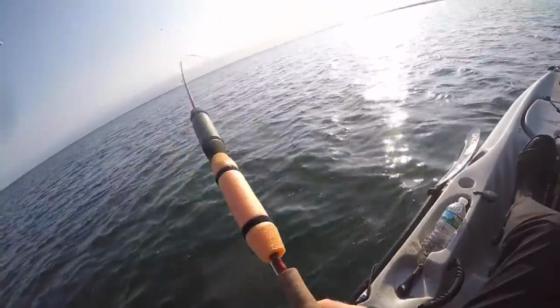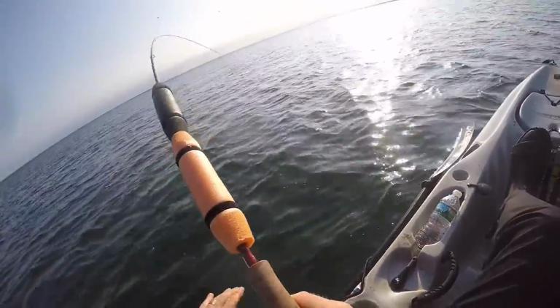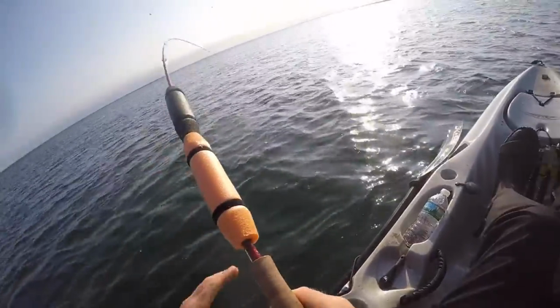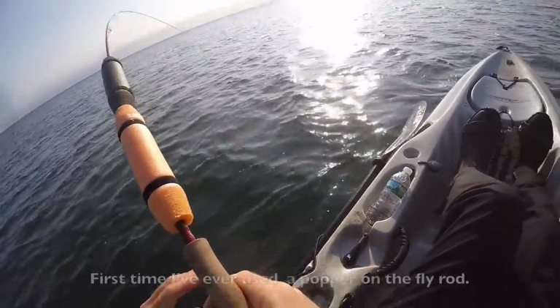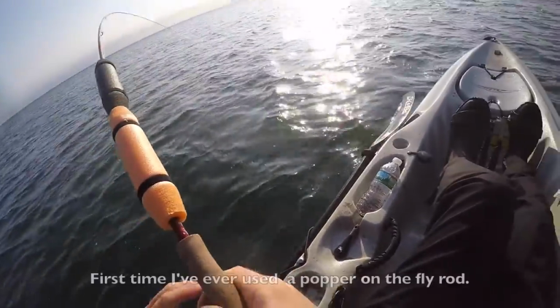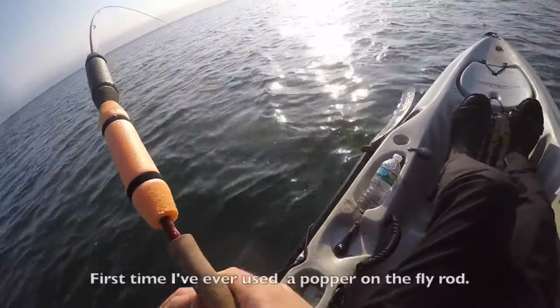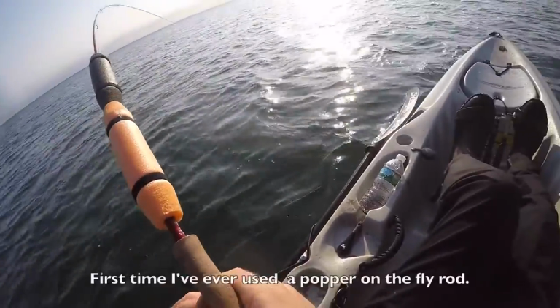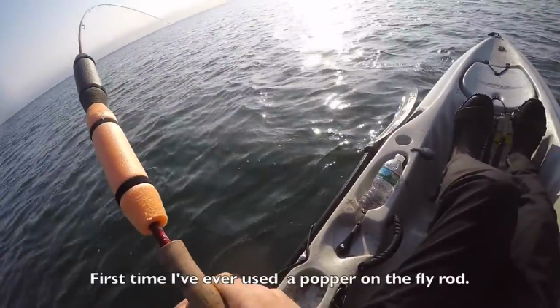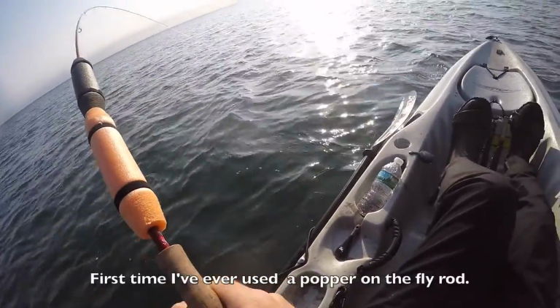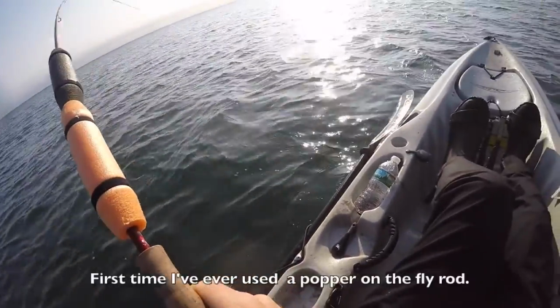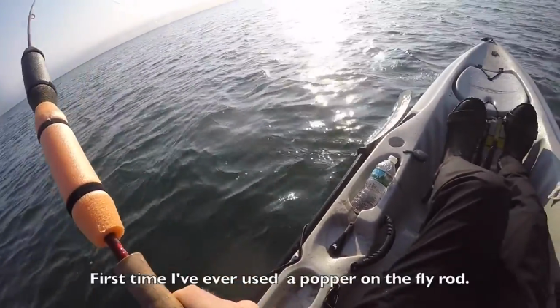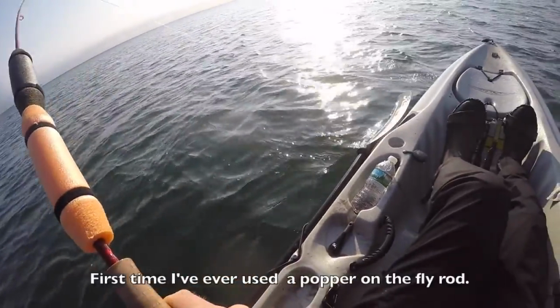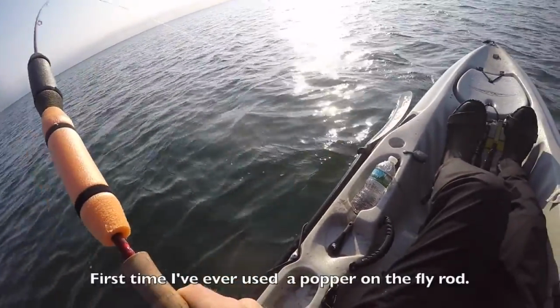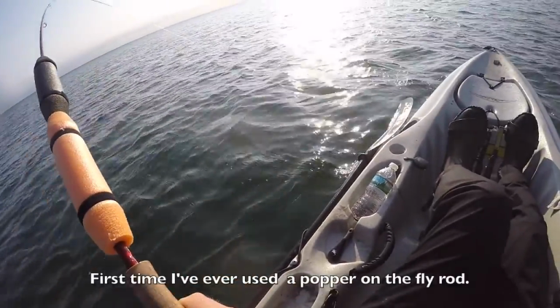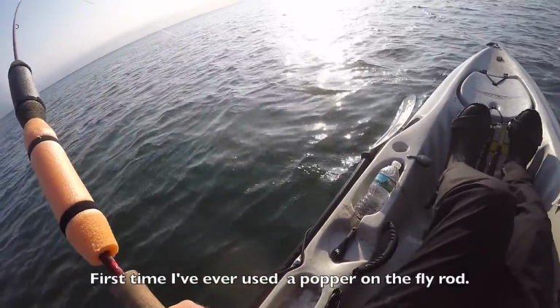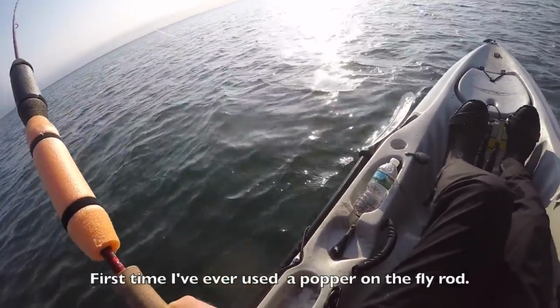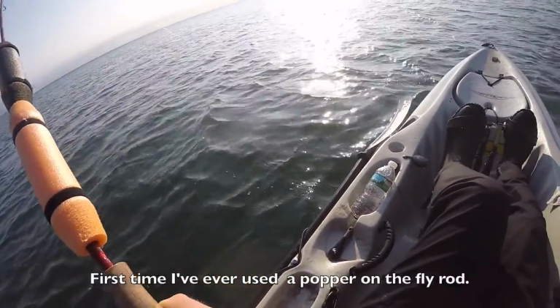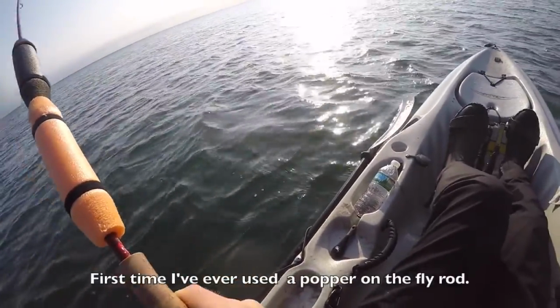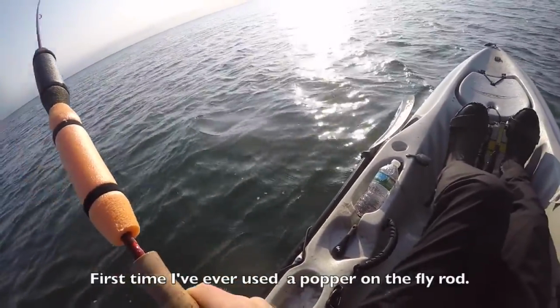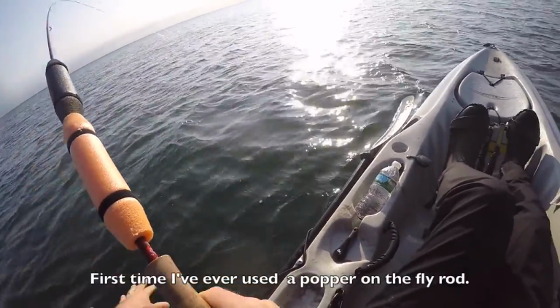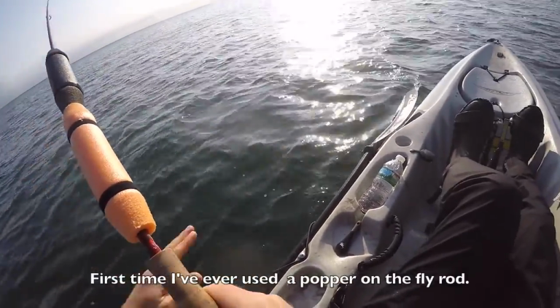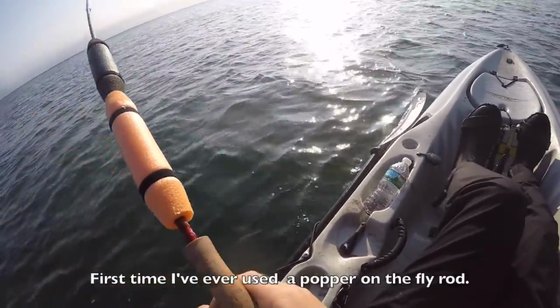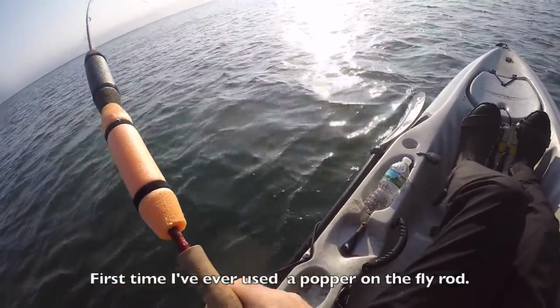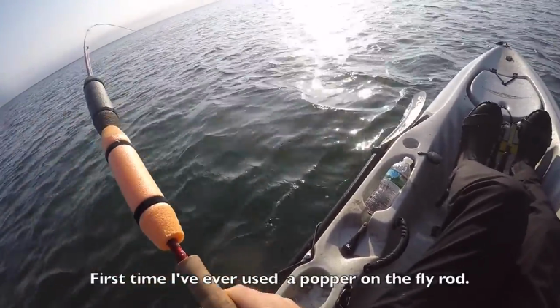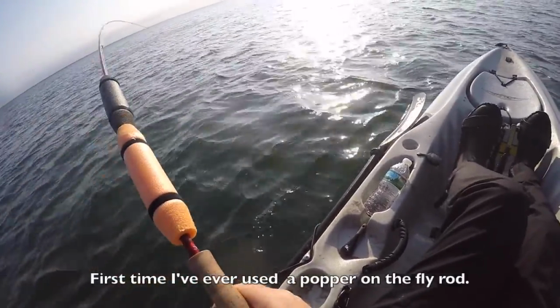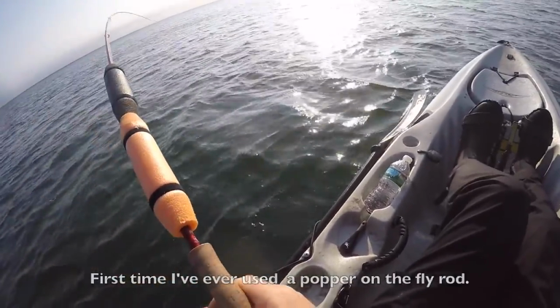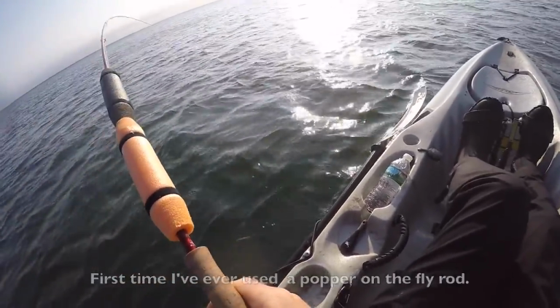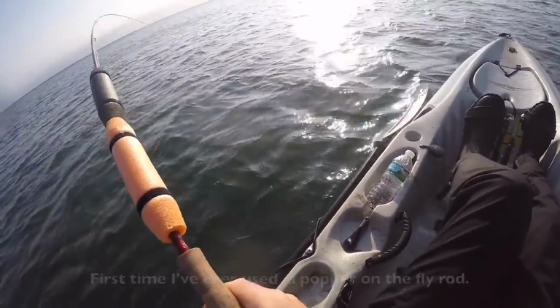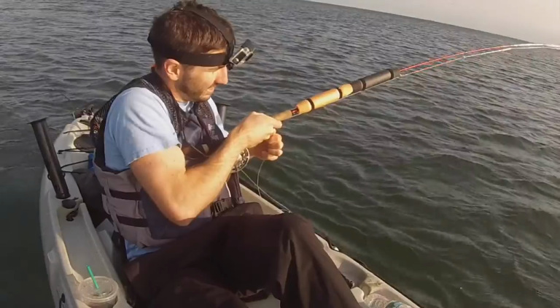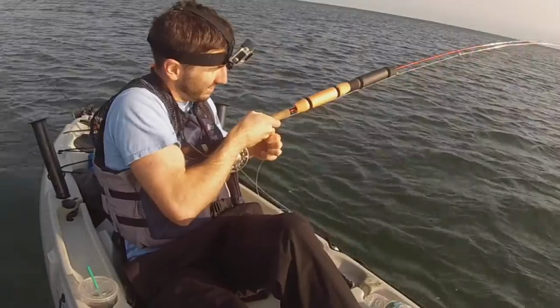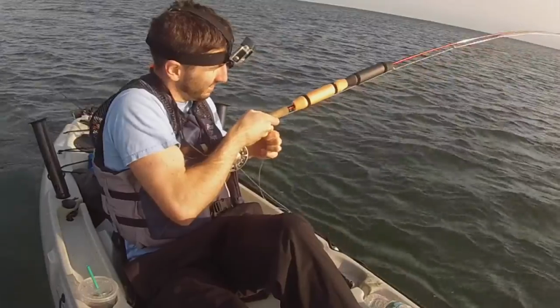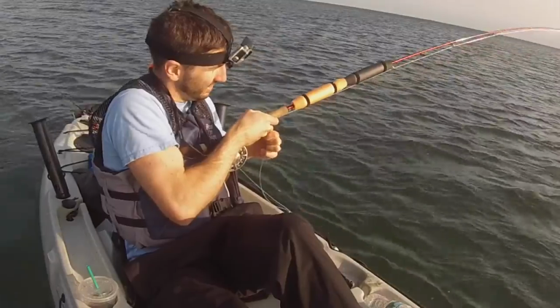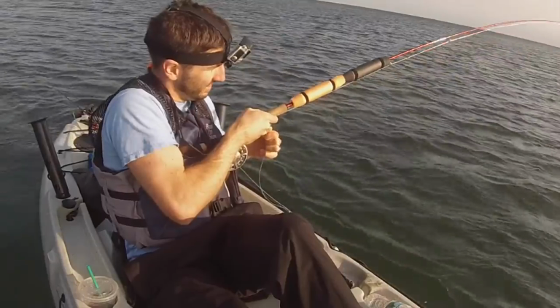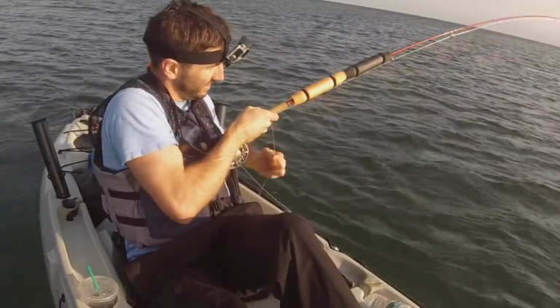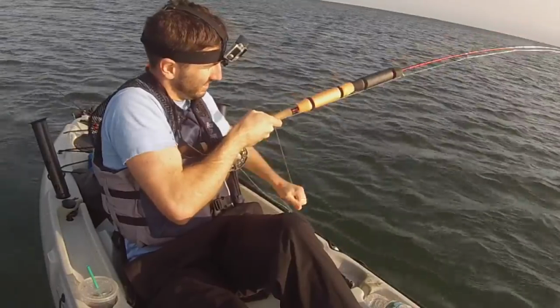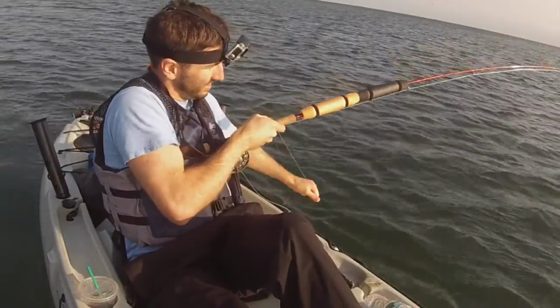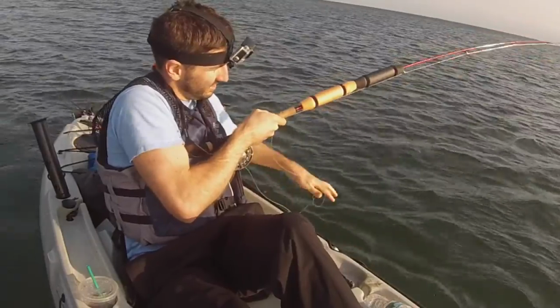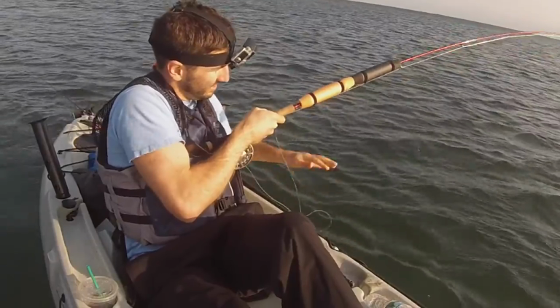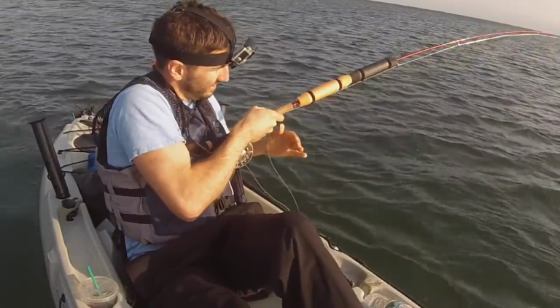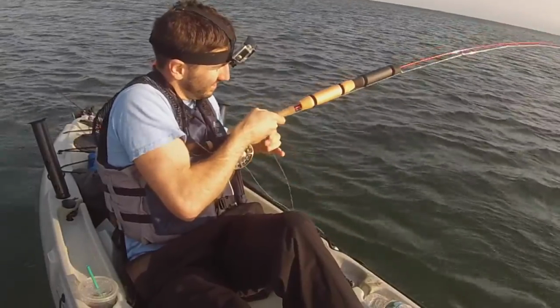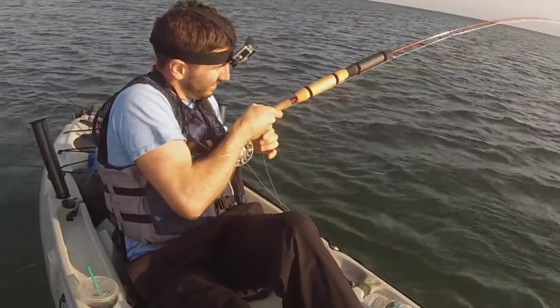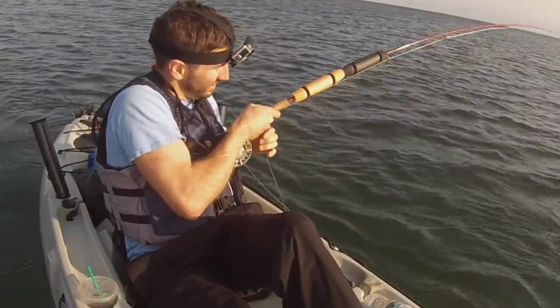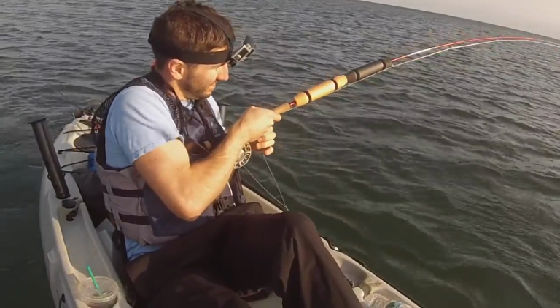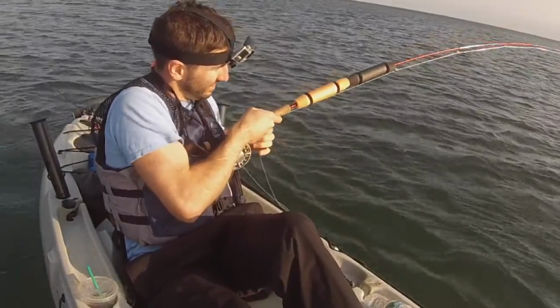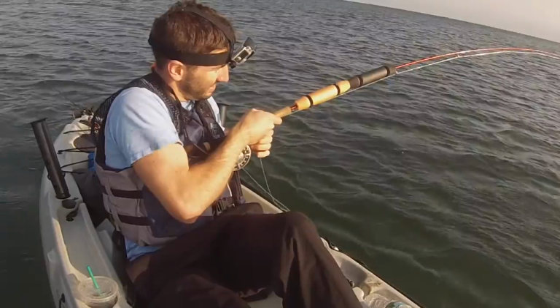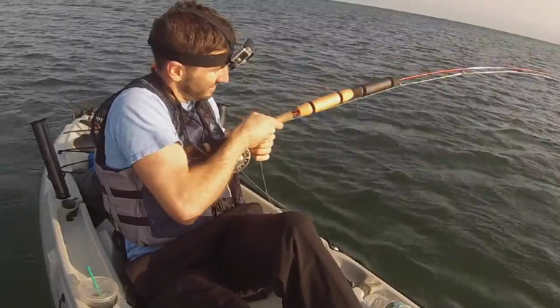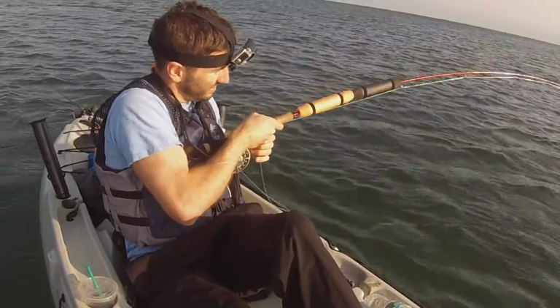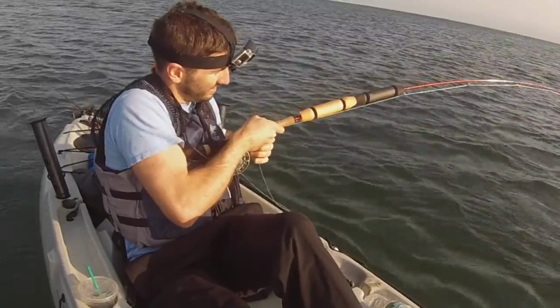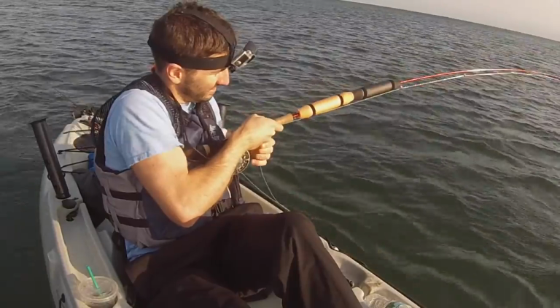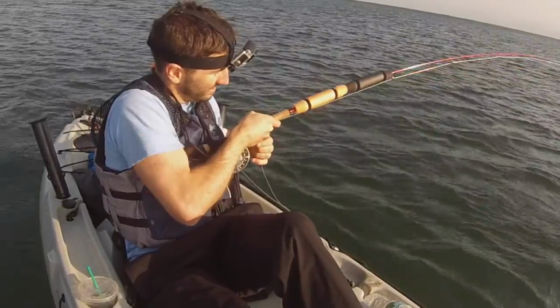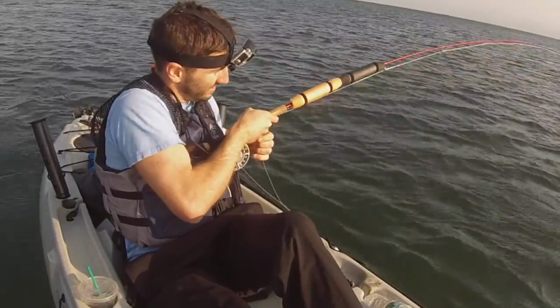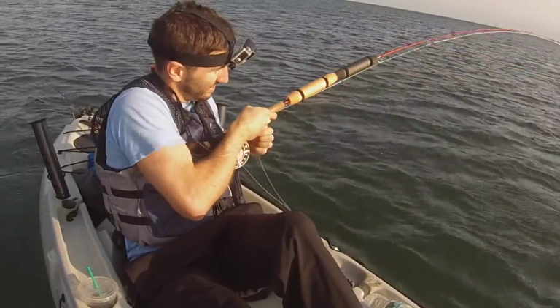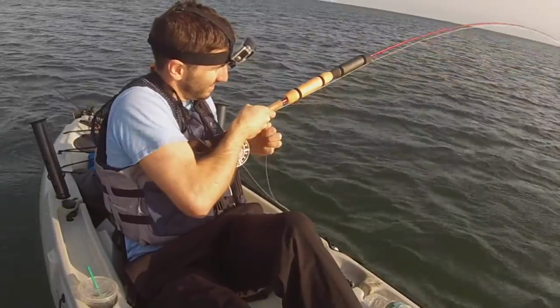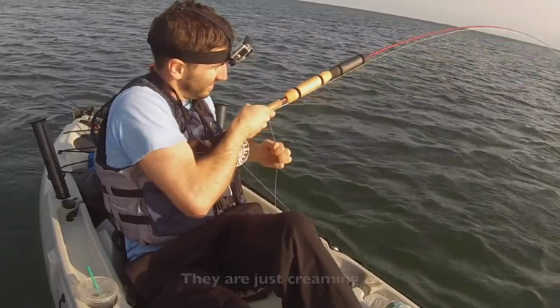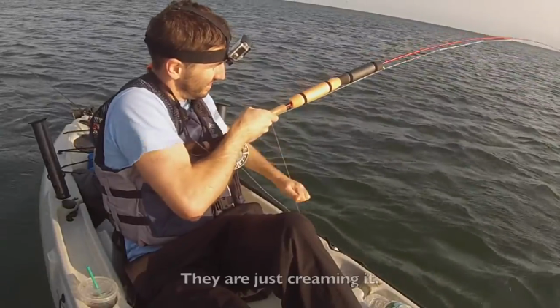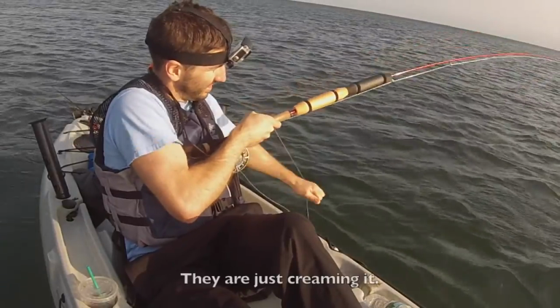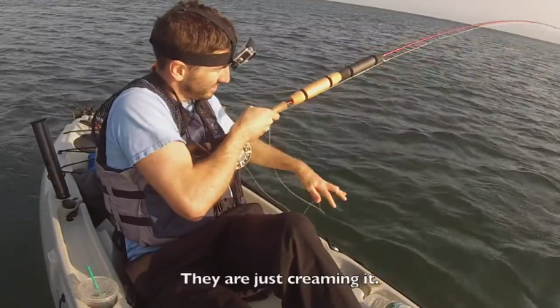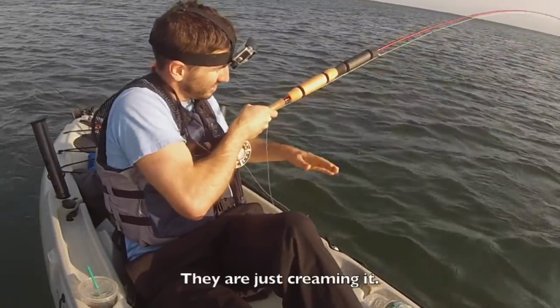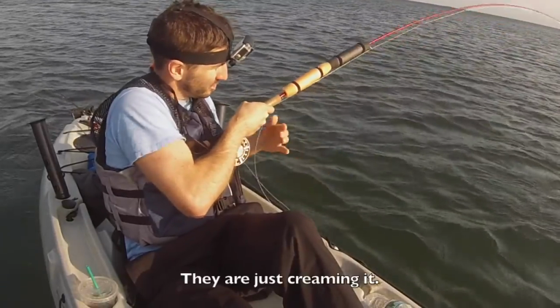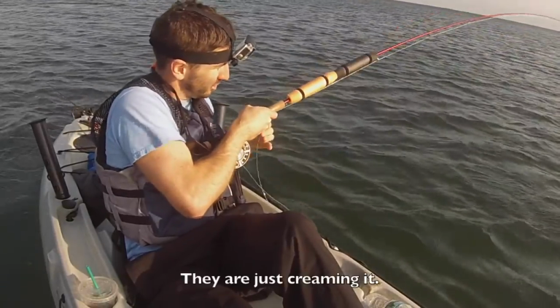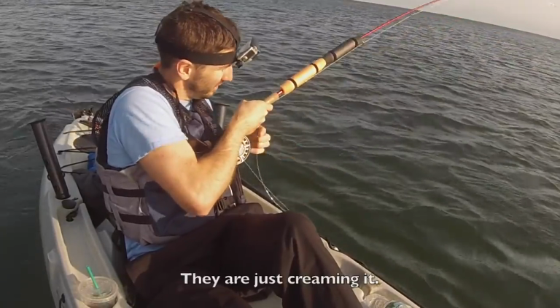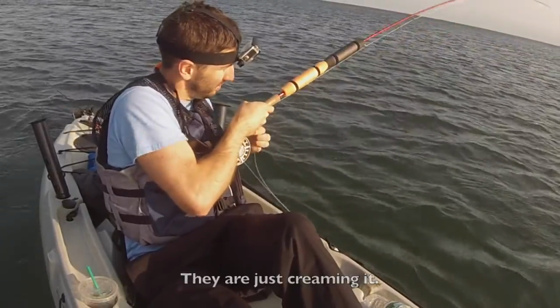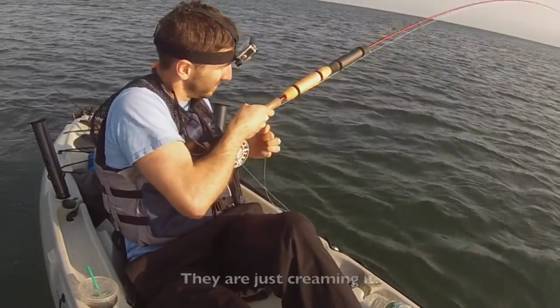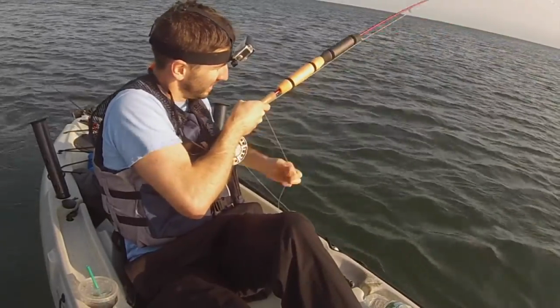First time I've ever used a popper on the fly rod. They're just creaming it.